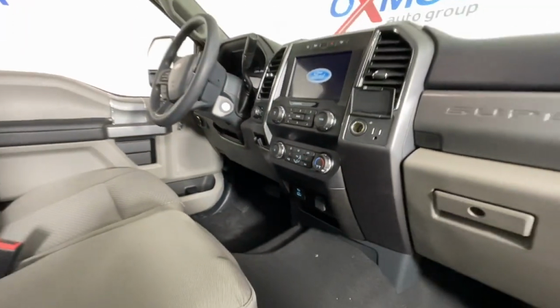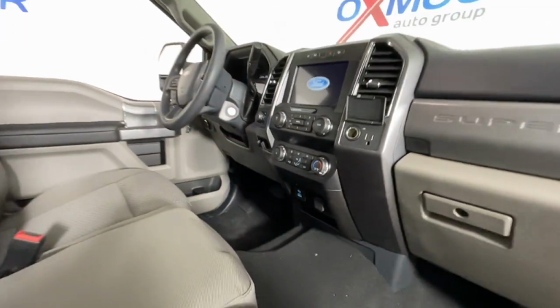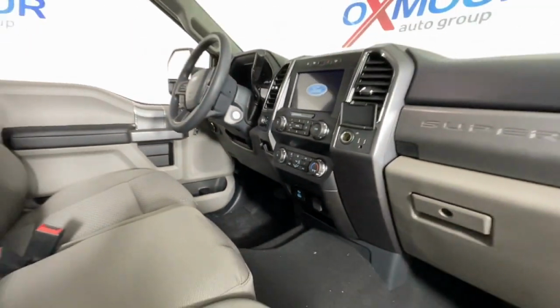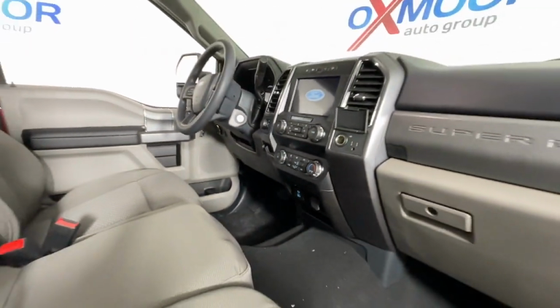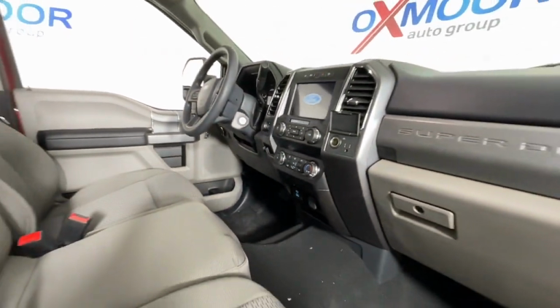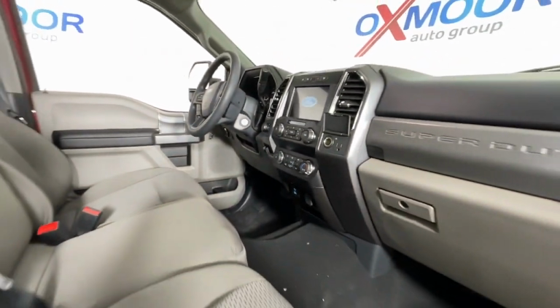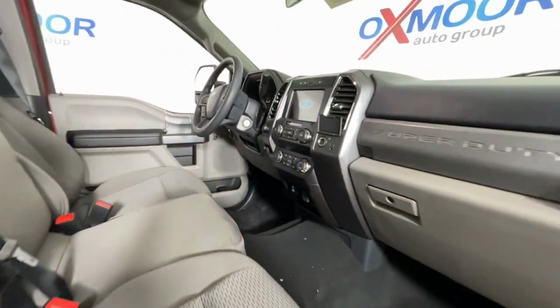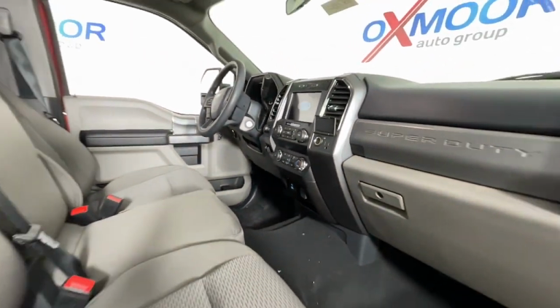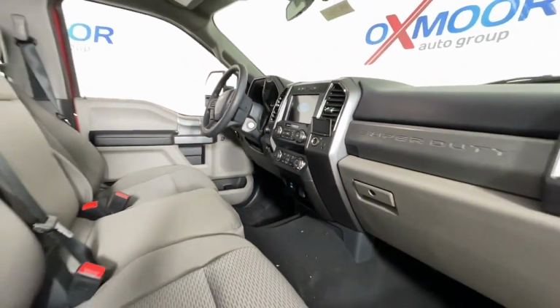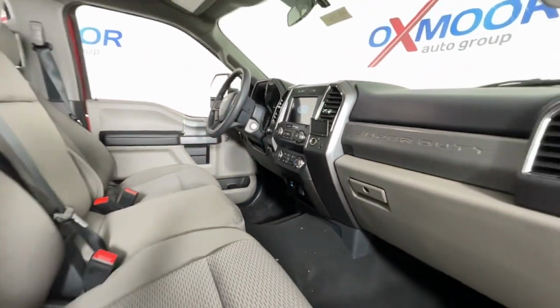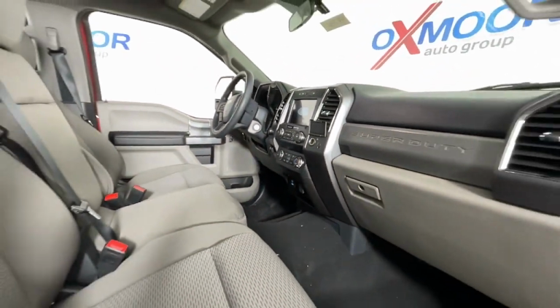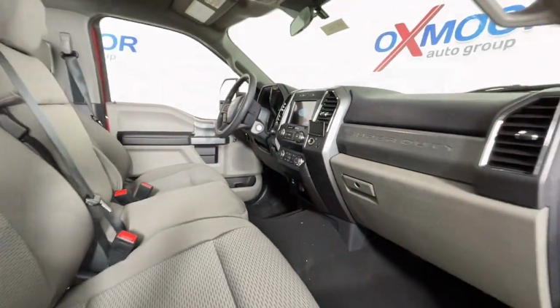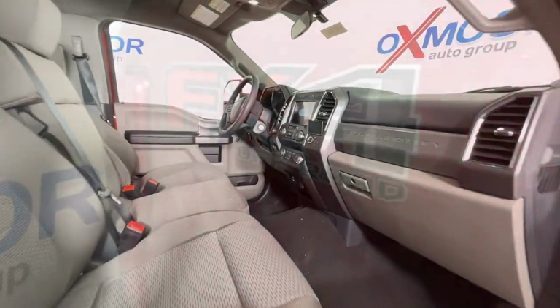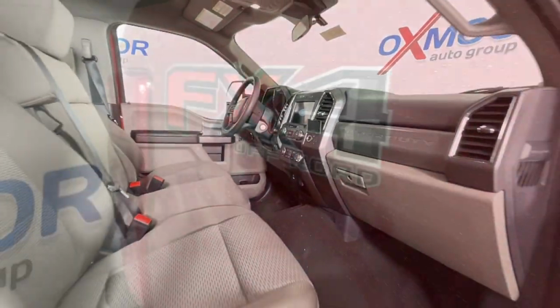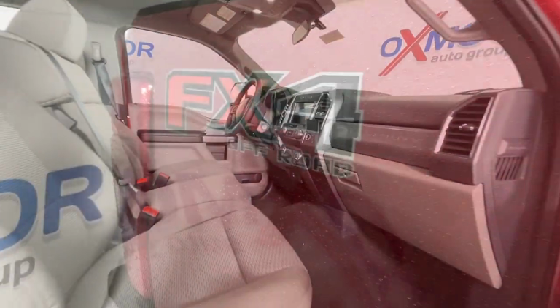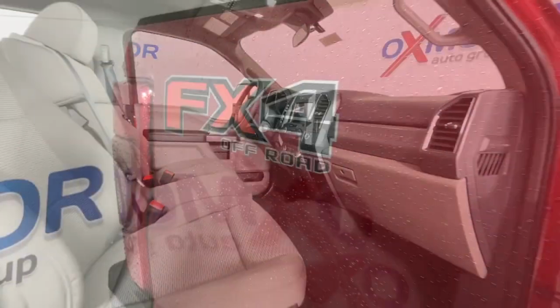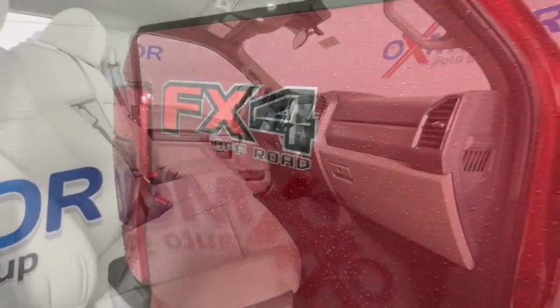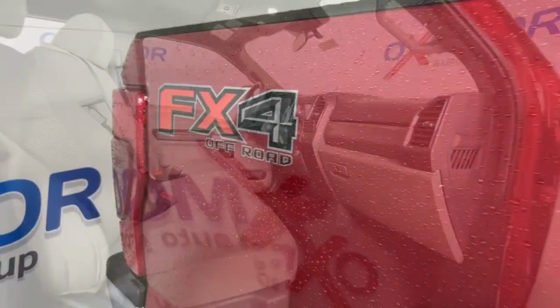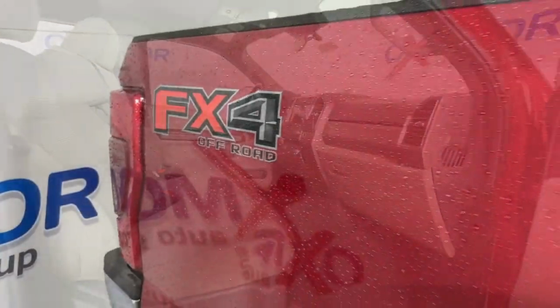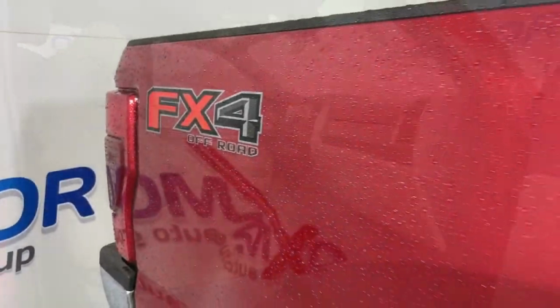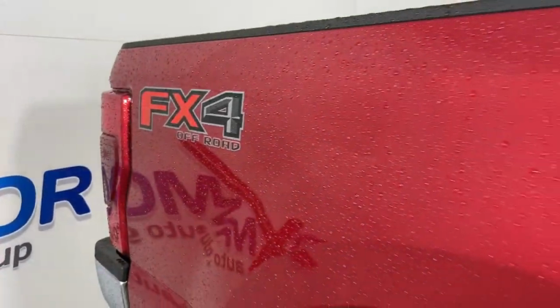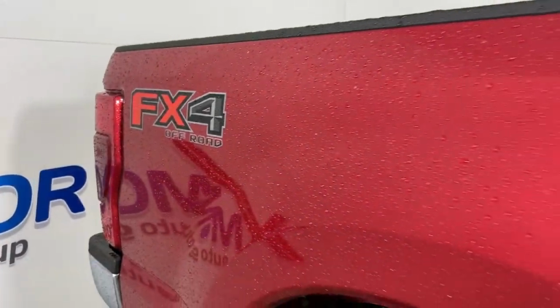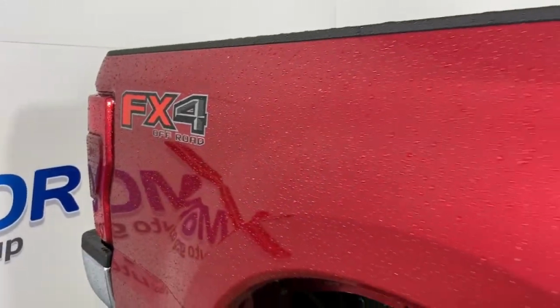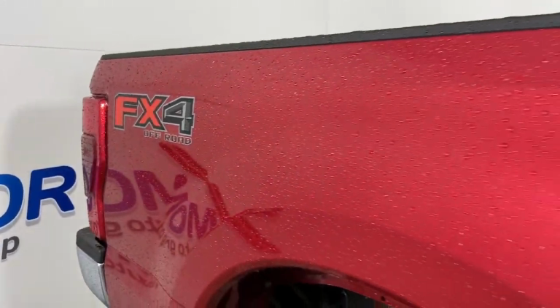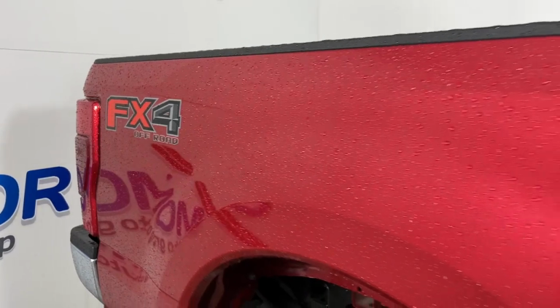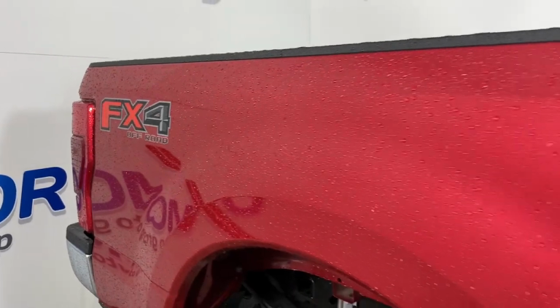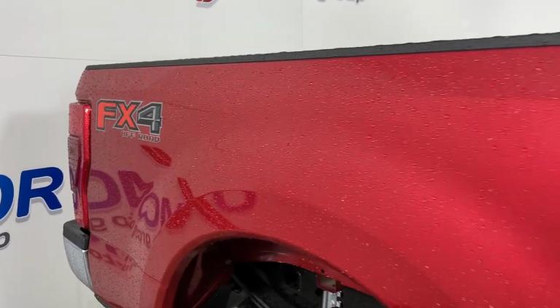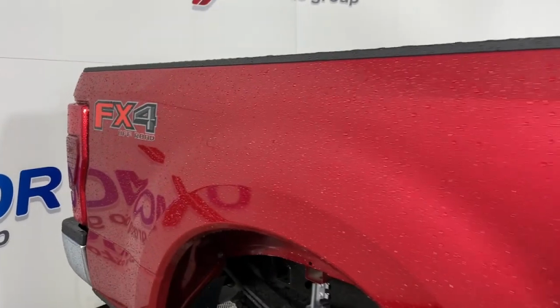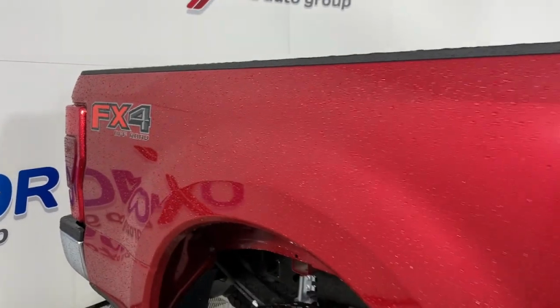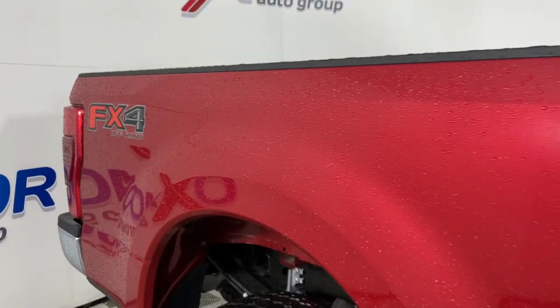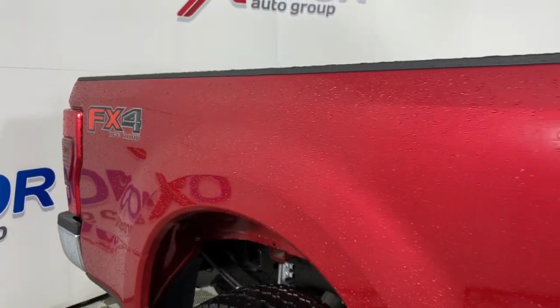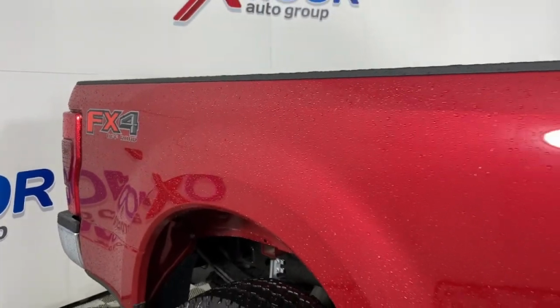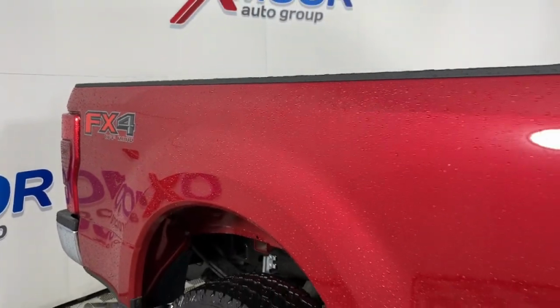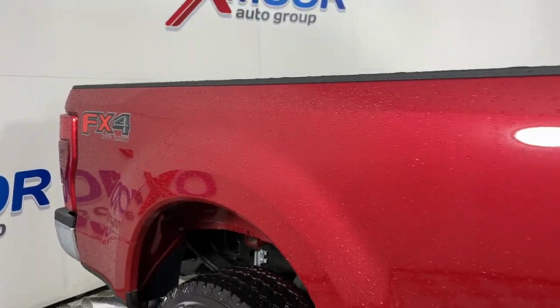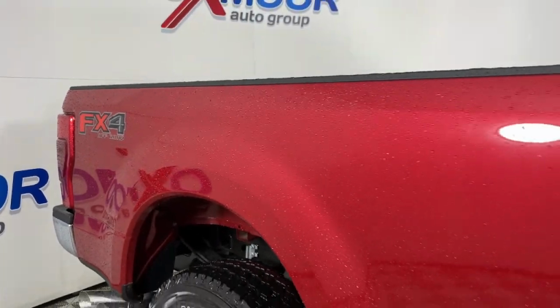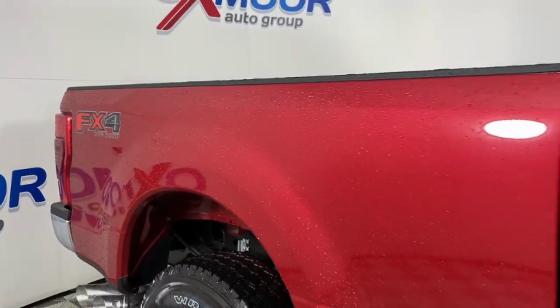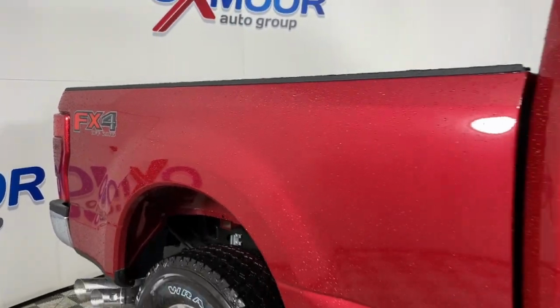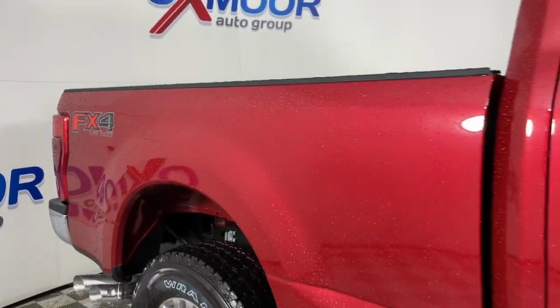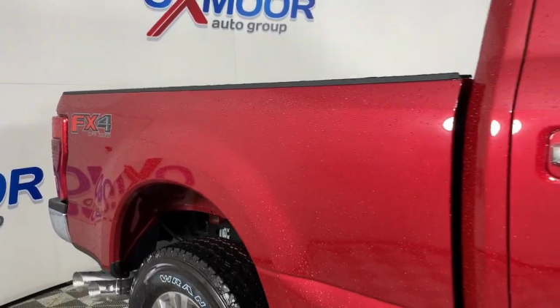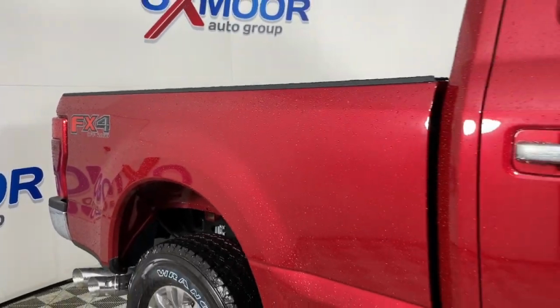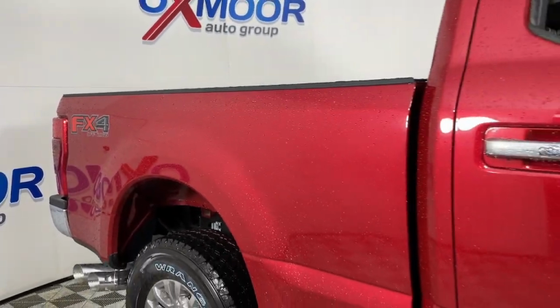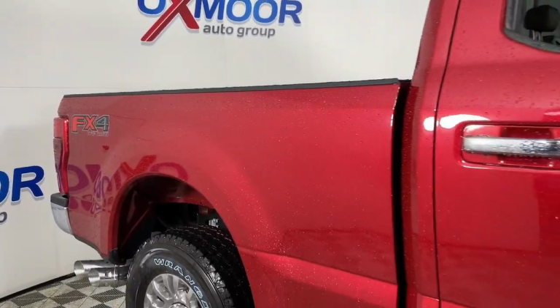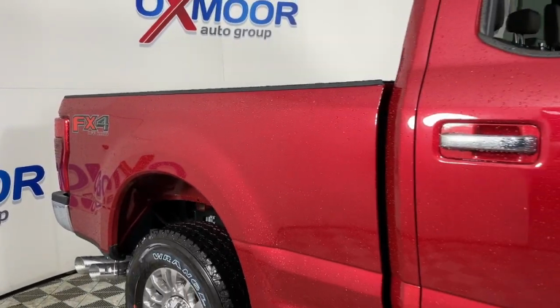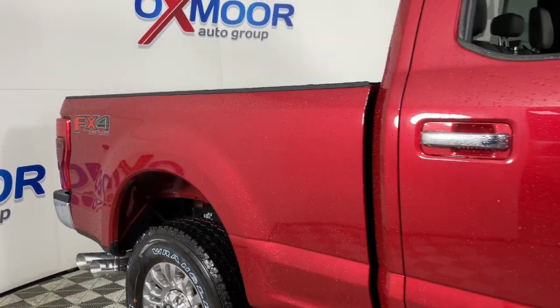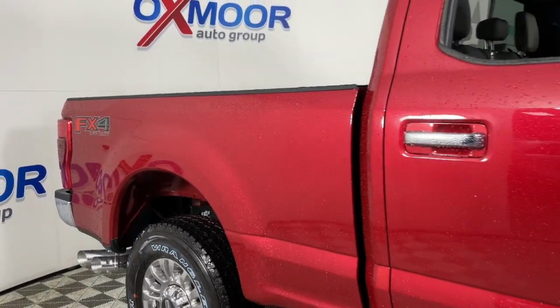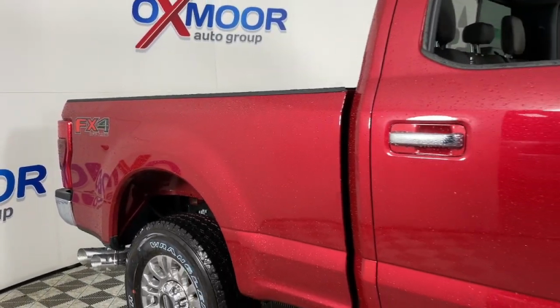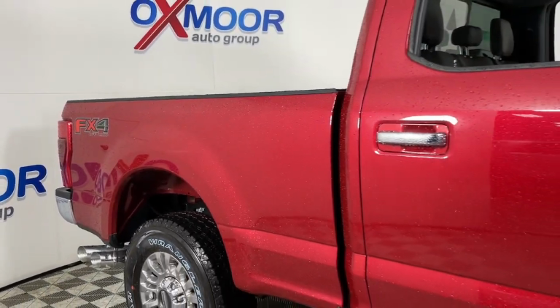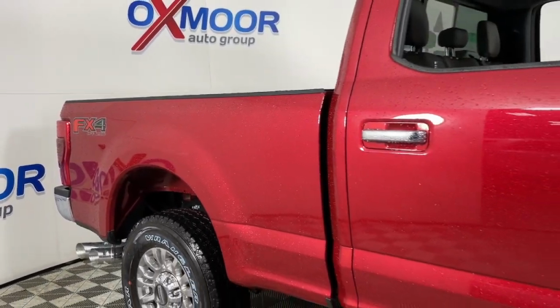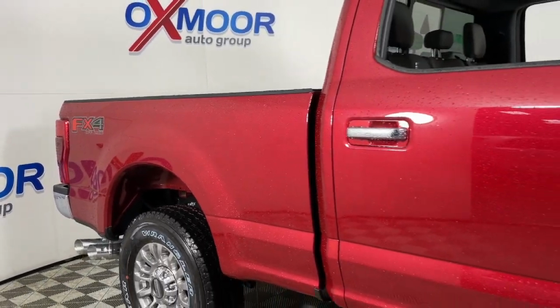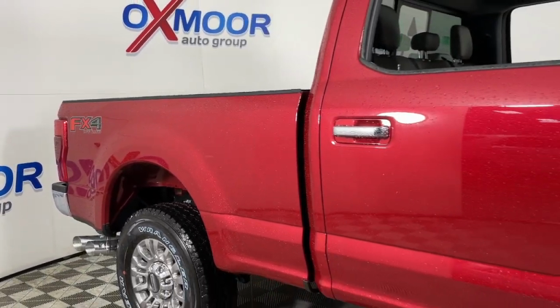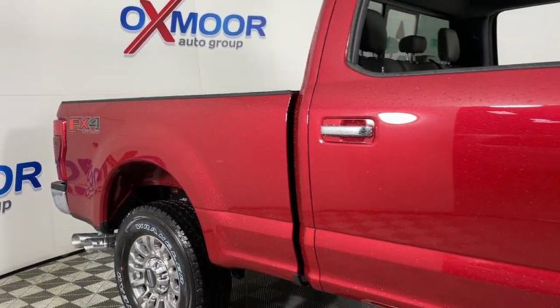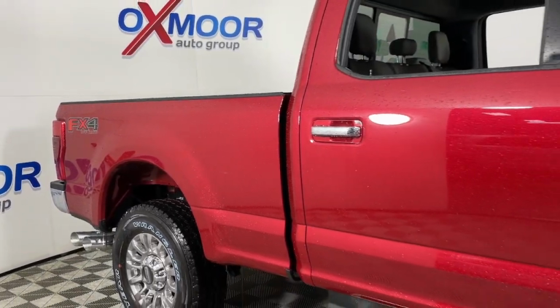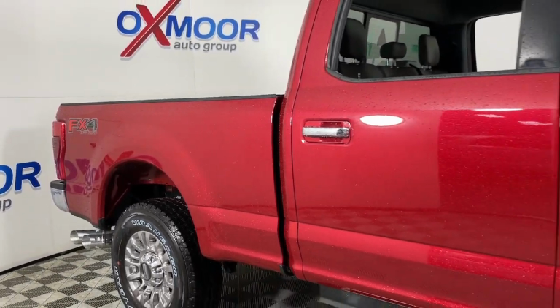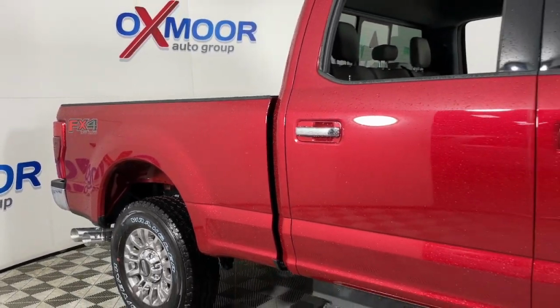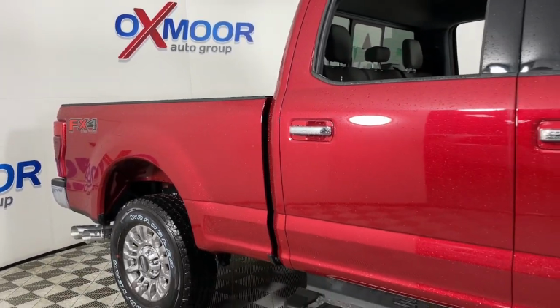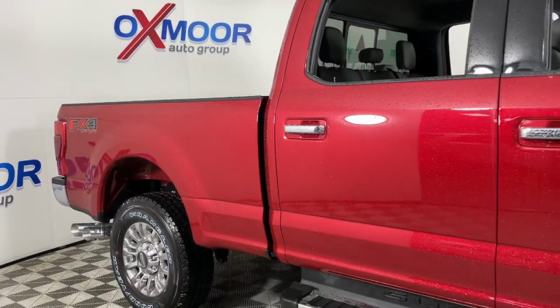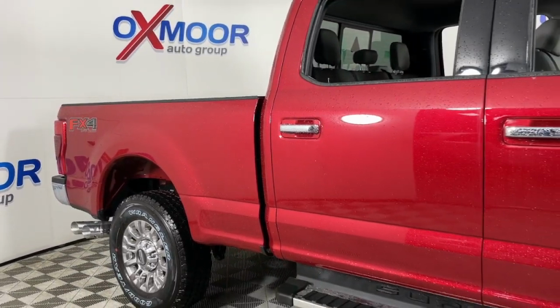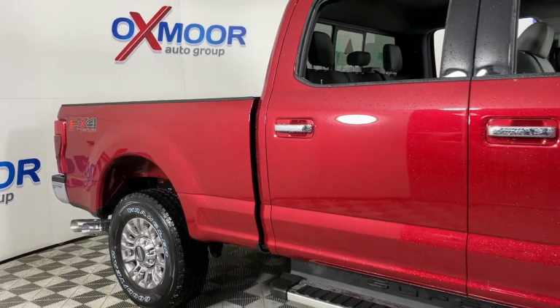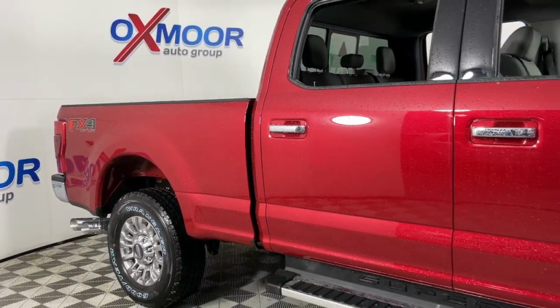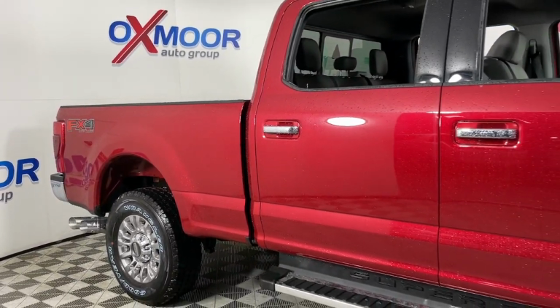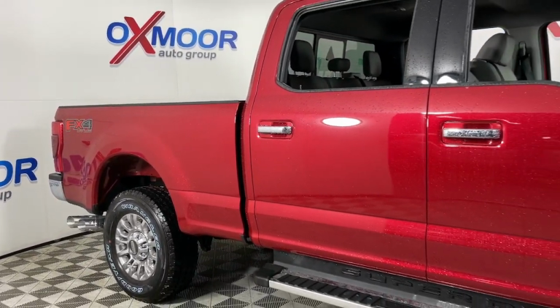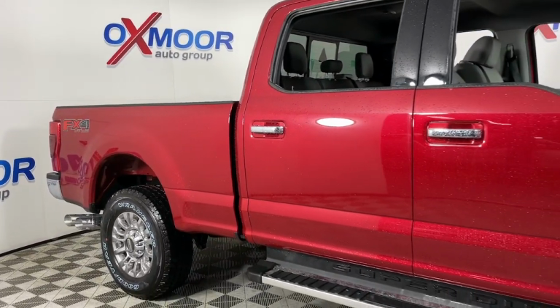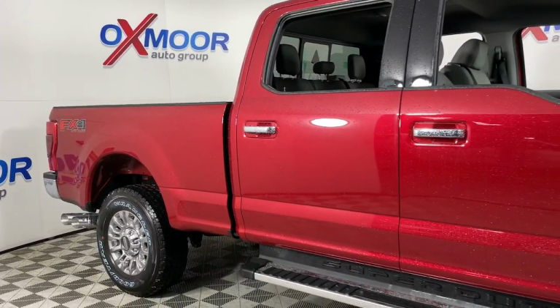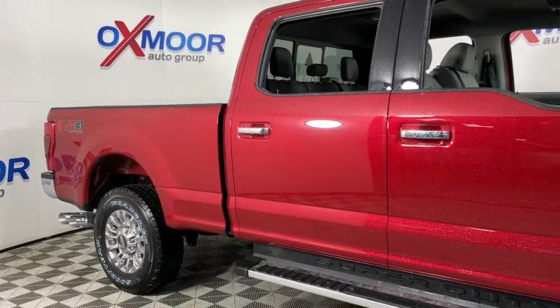Electronic stability control, steering wheel audio controls, Wi-Fi hotspot, alarm, and traction control.